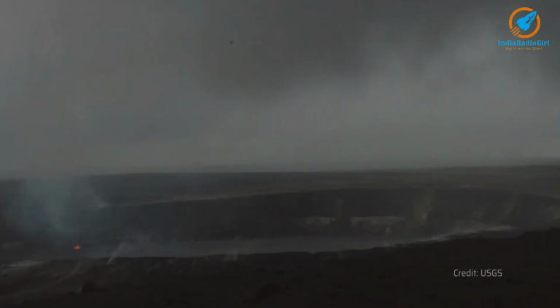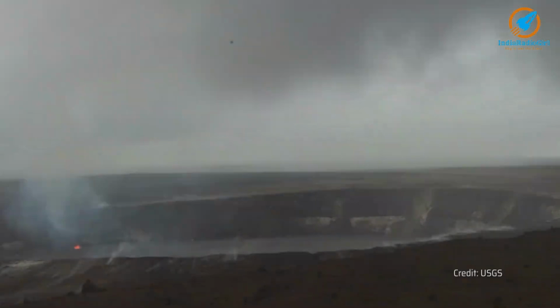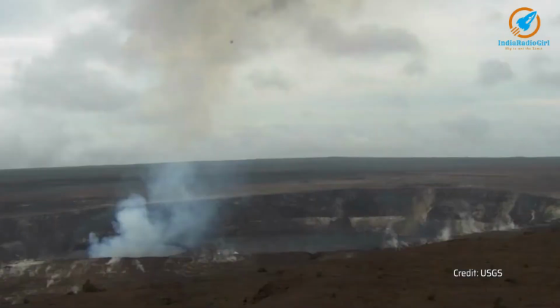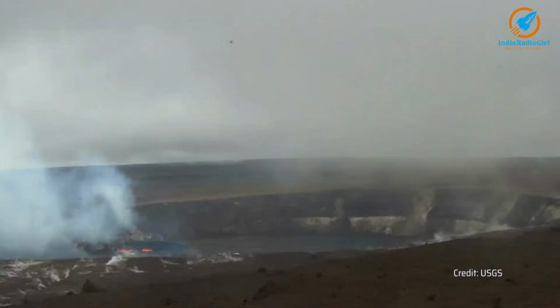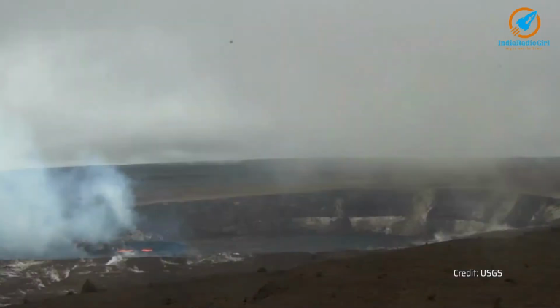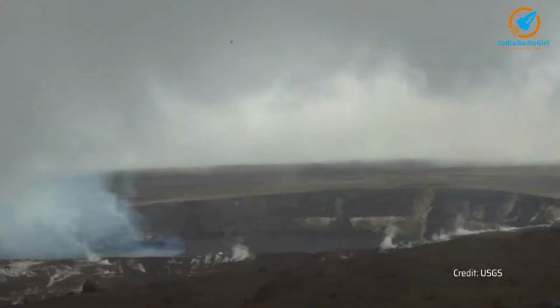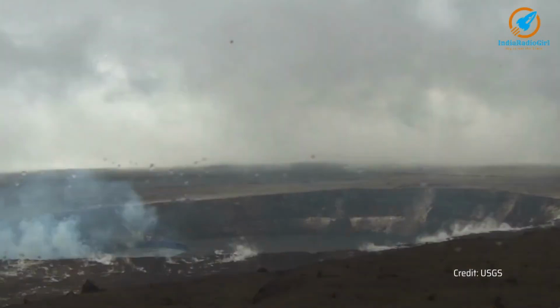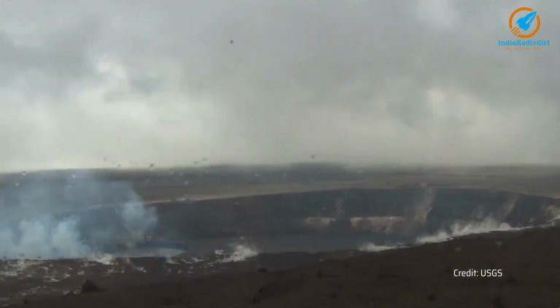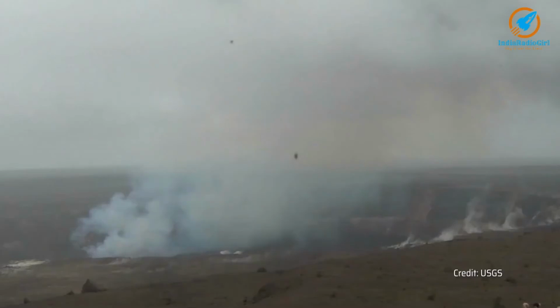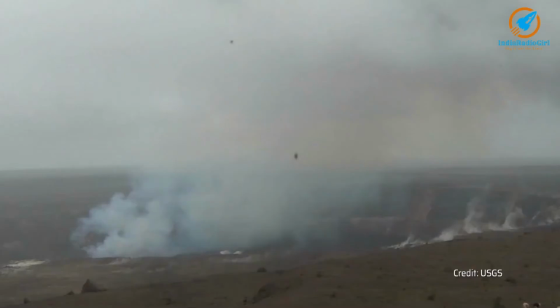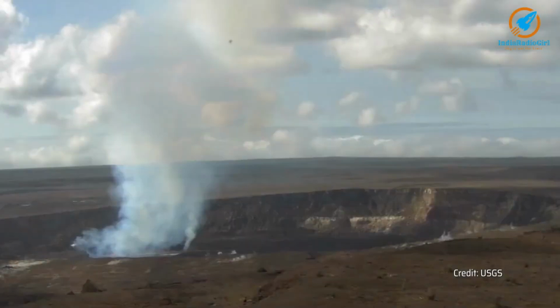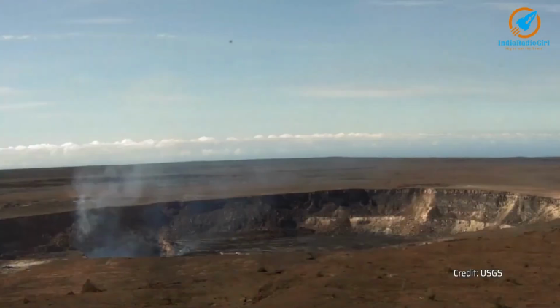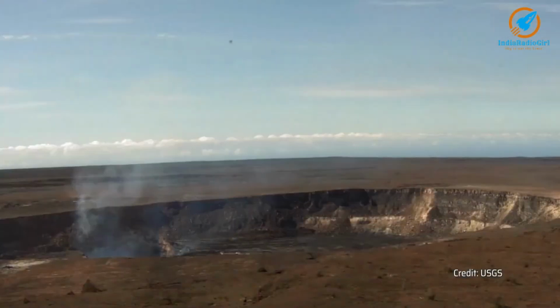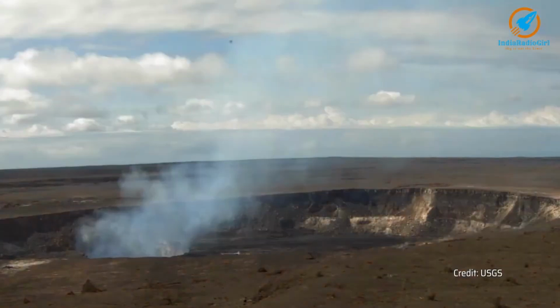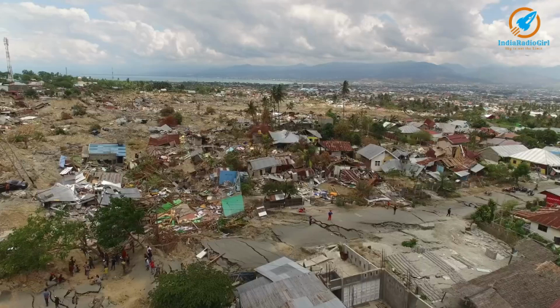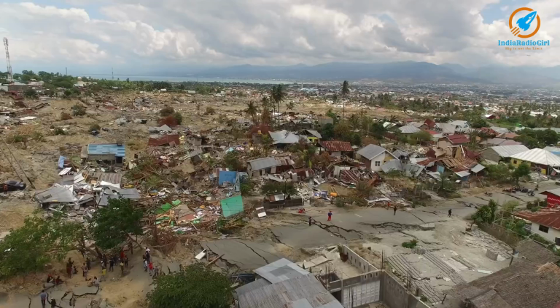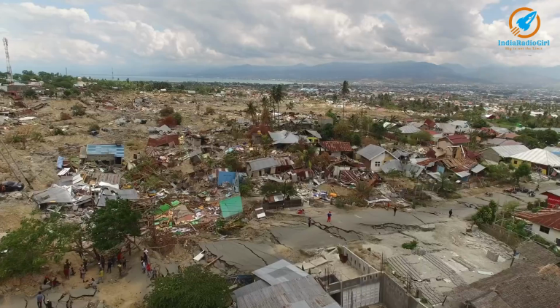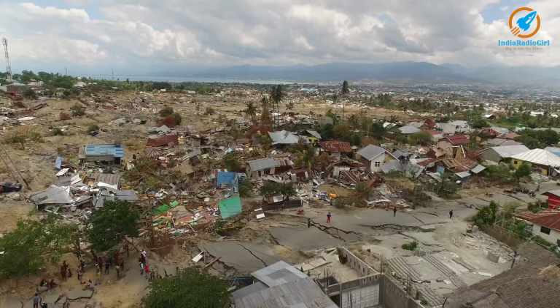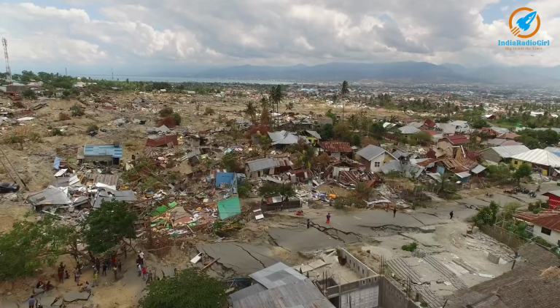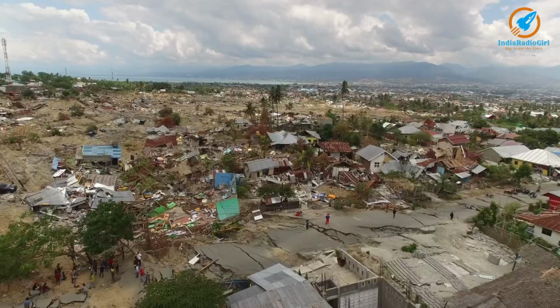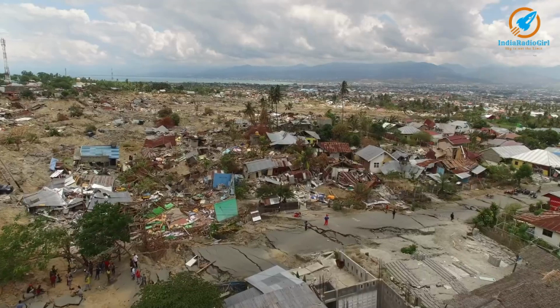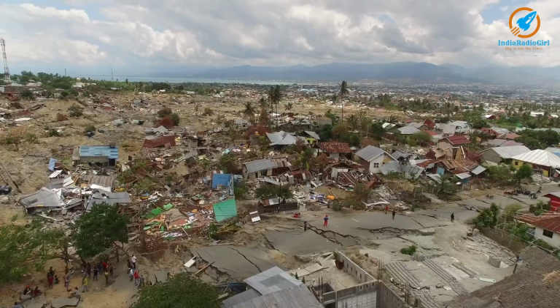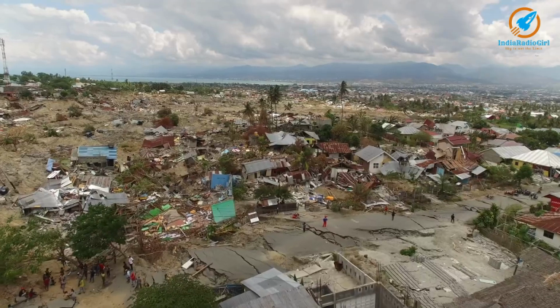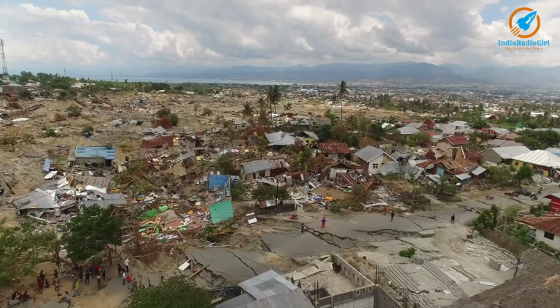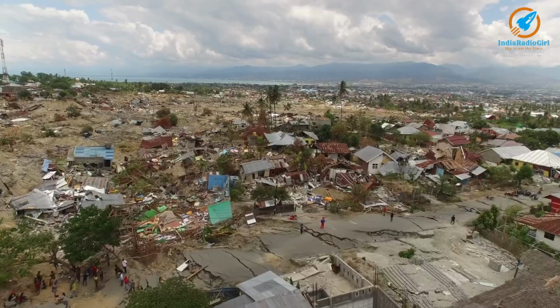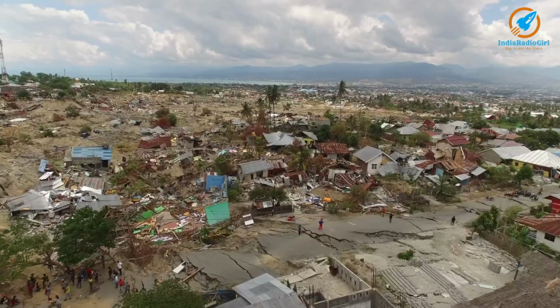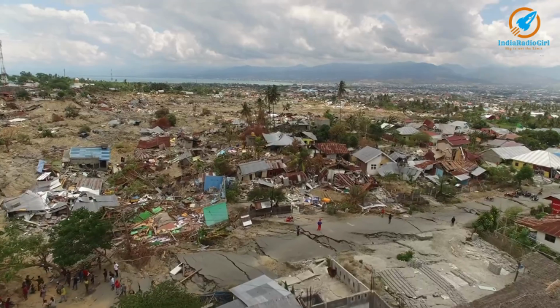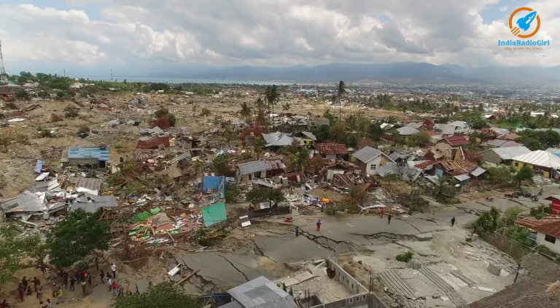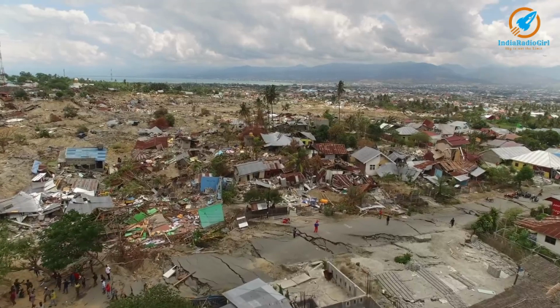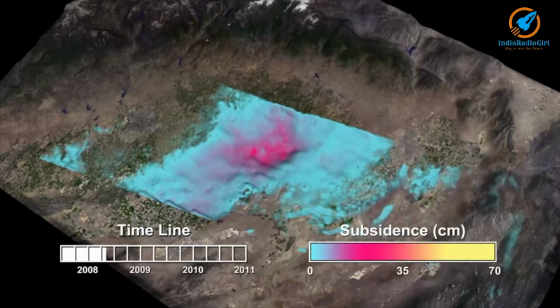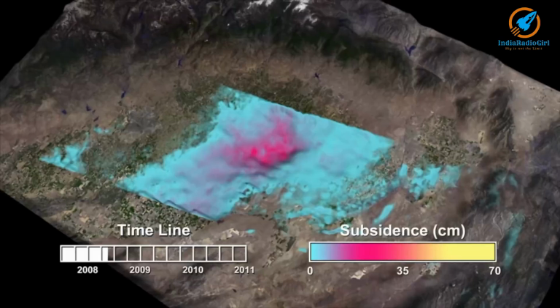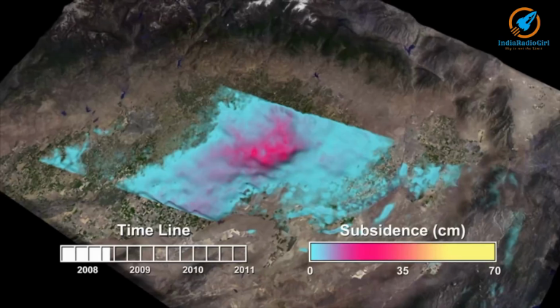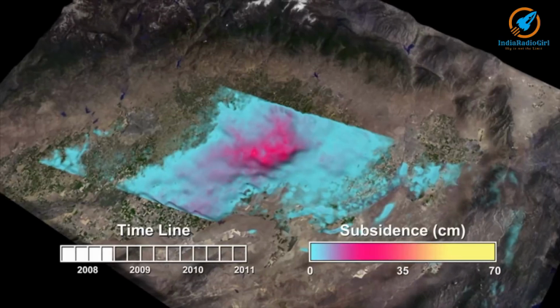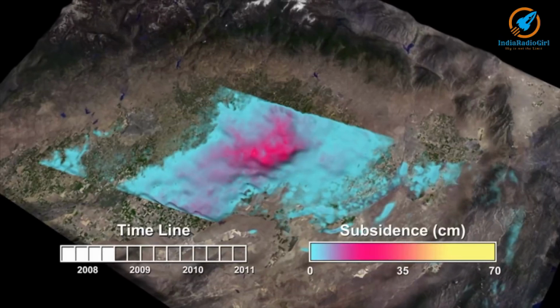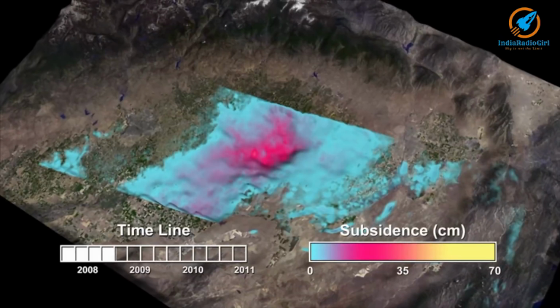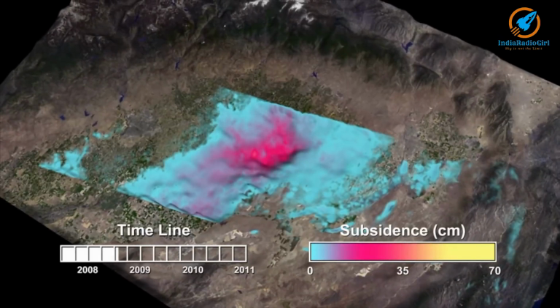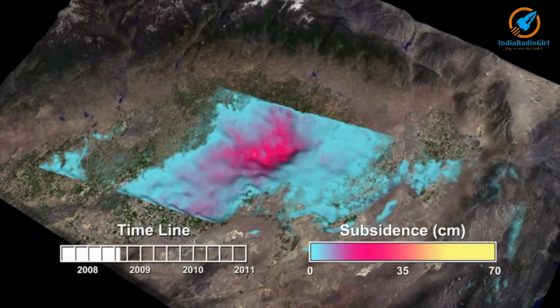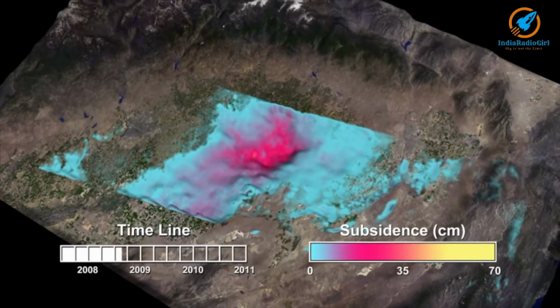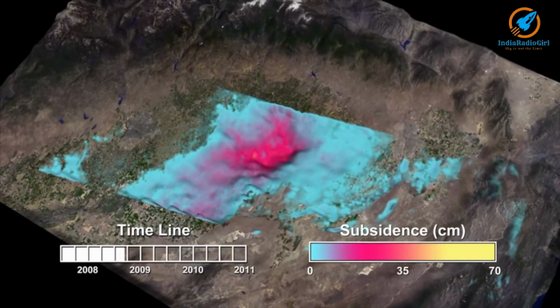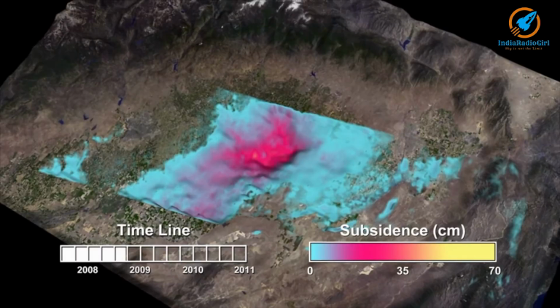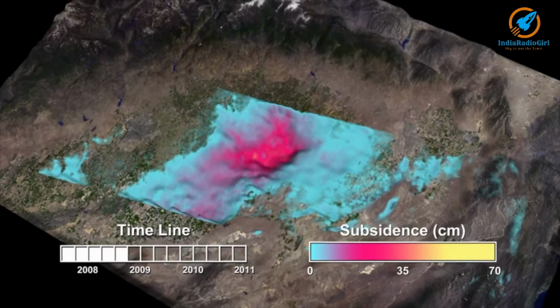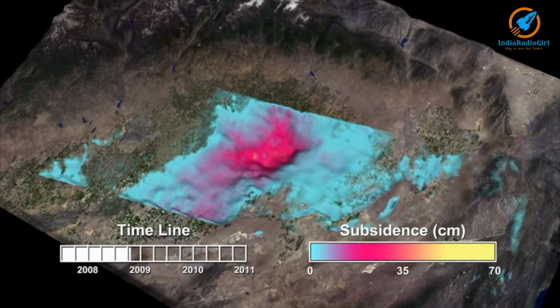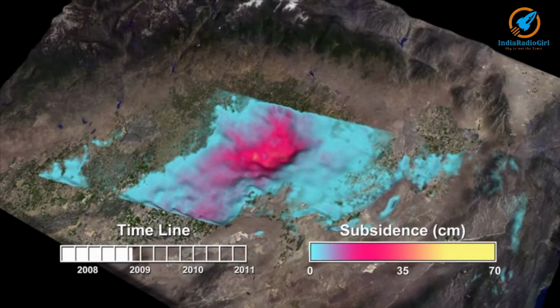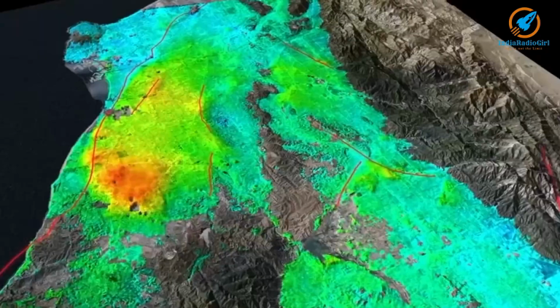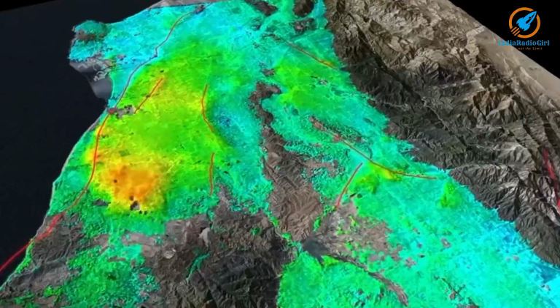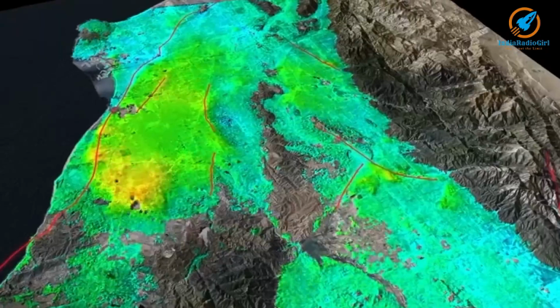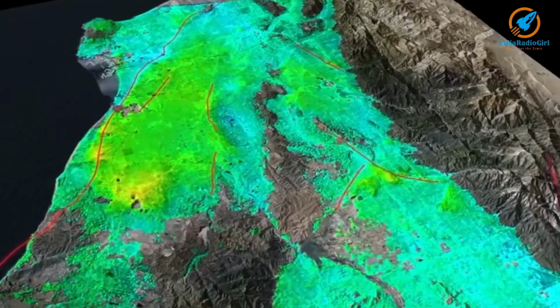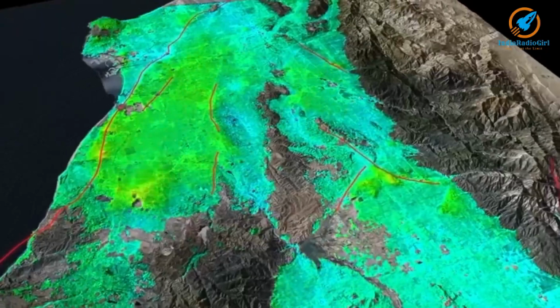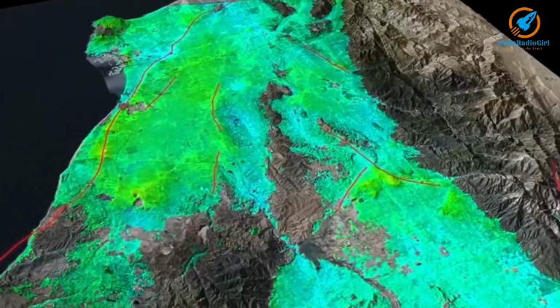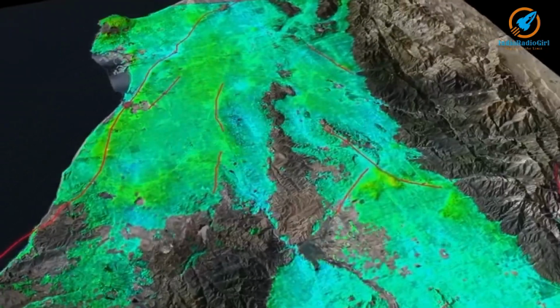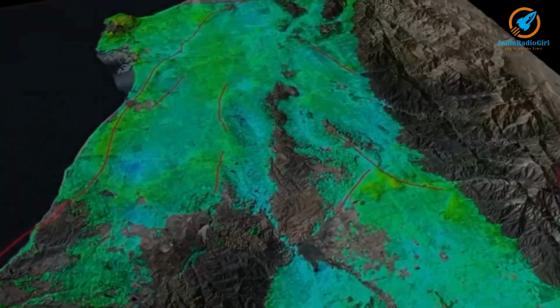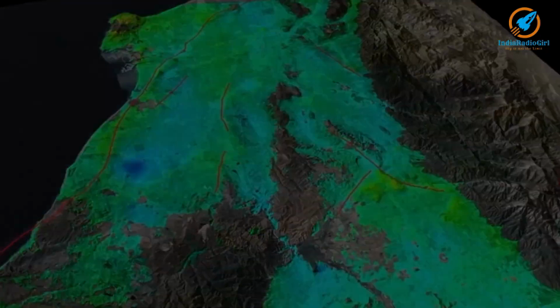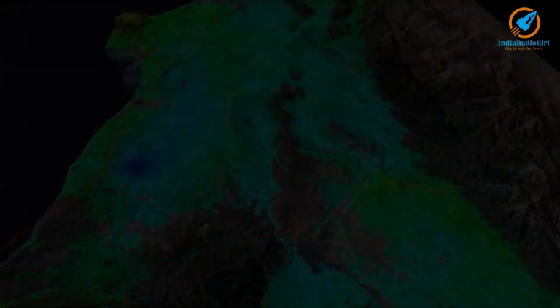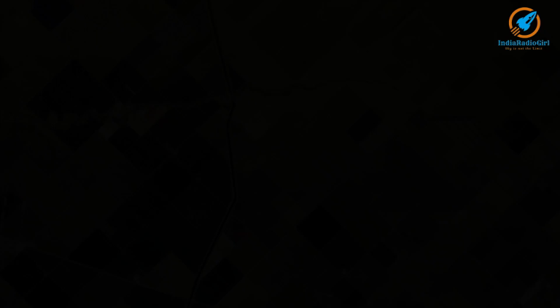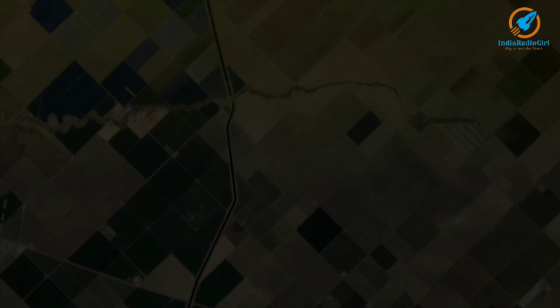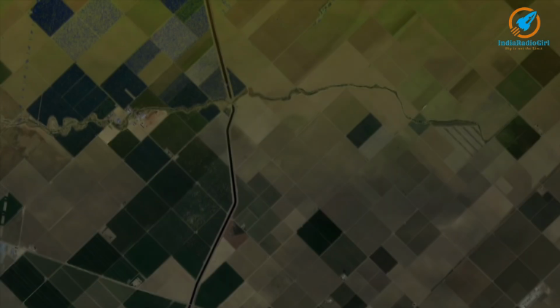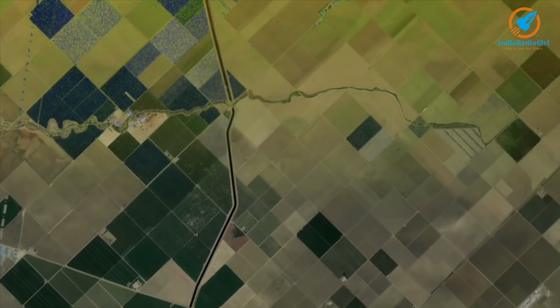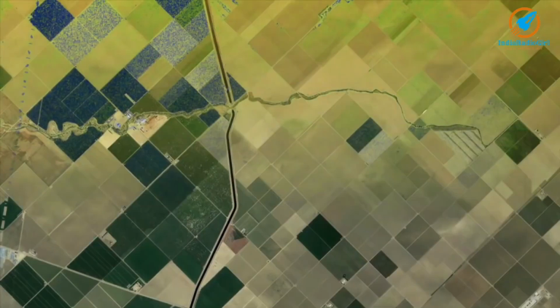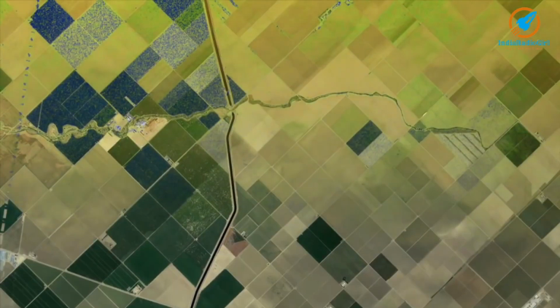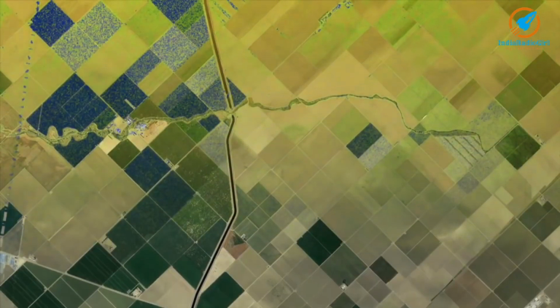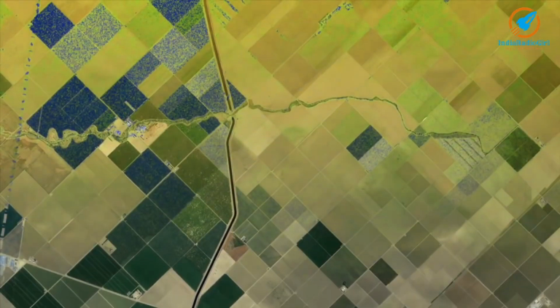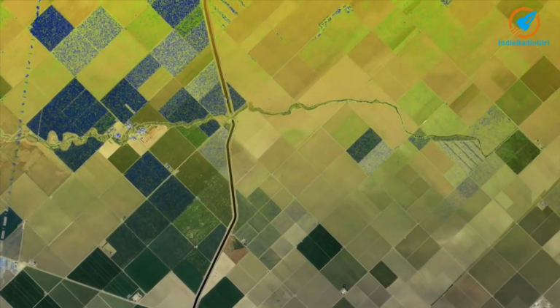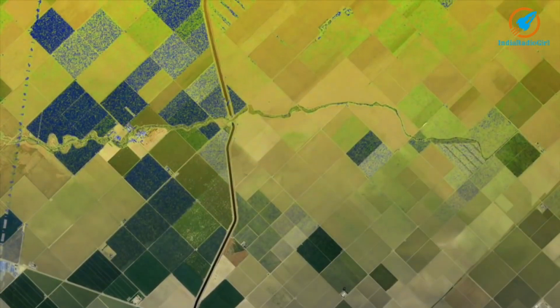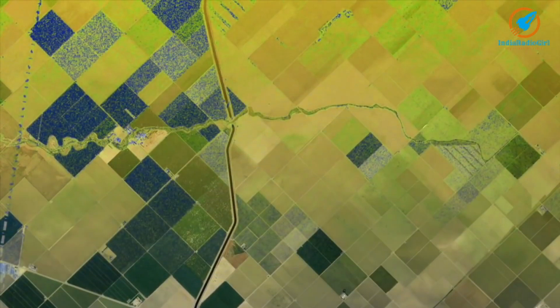NISAR will be used to study earthquakes, volcanoes, landslides, vegetation, and soil moisture.